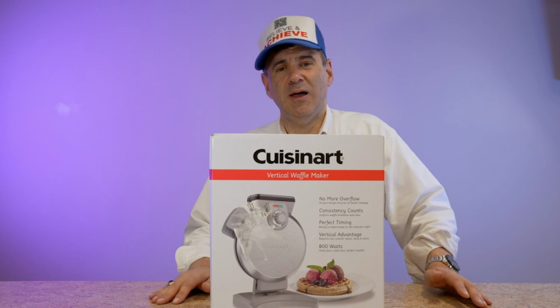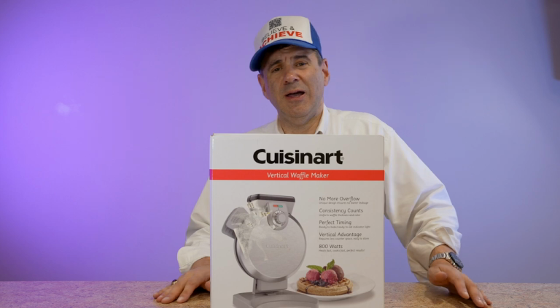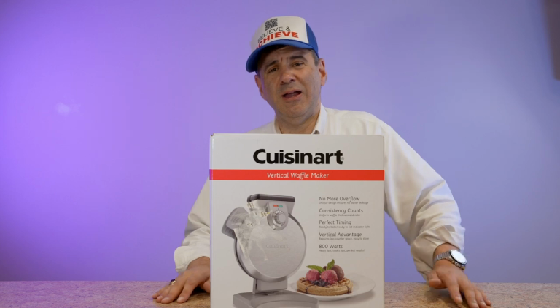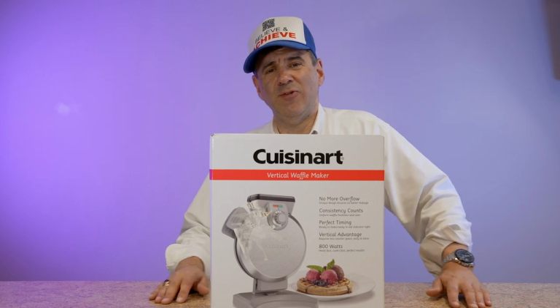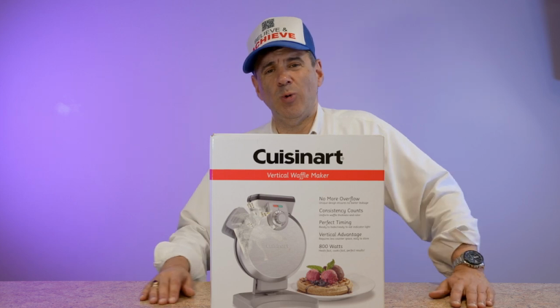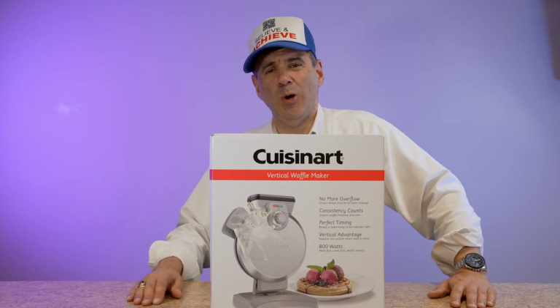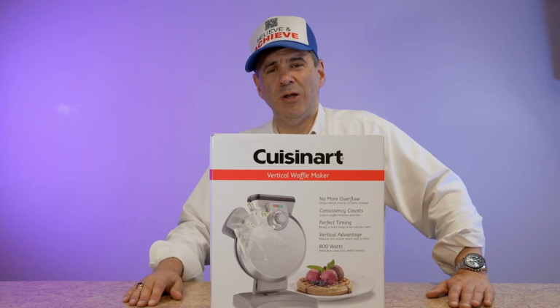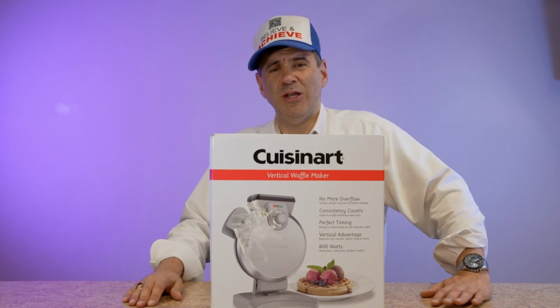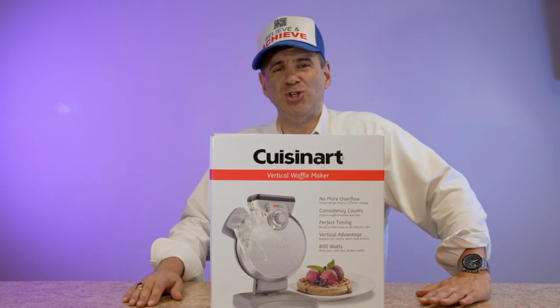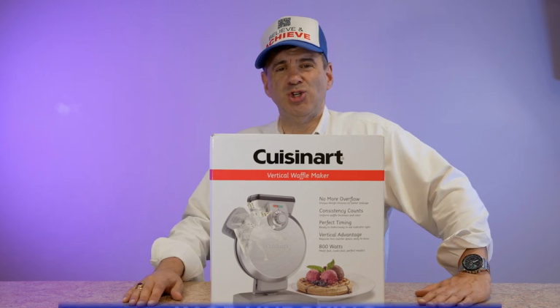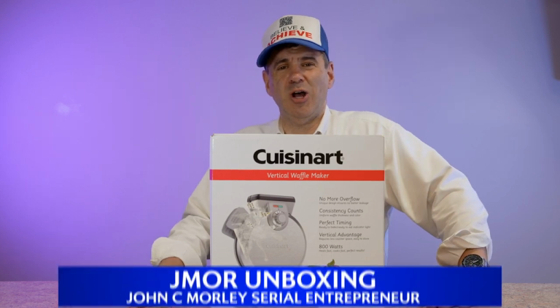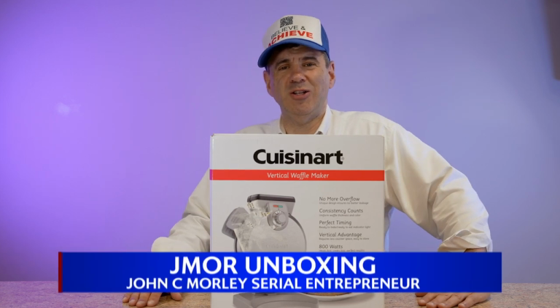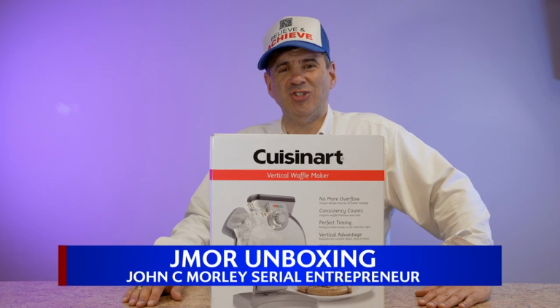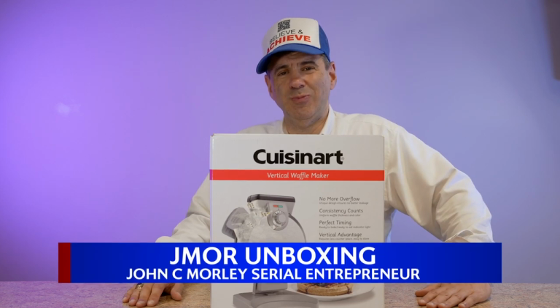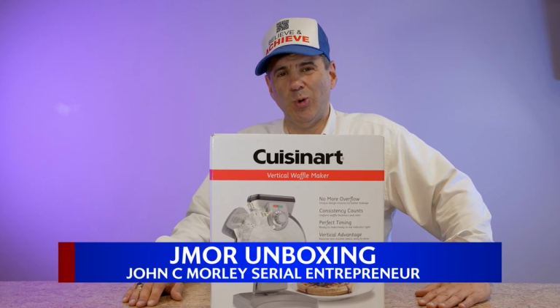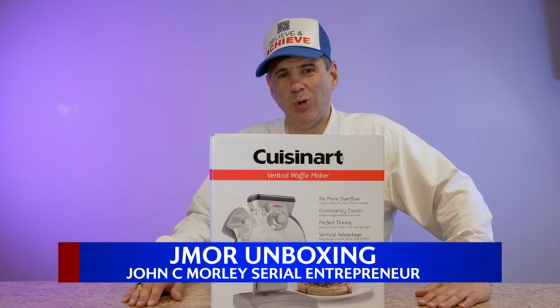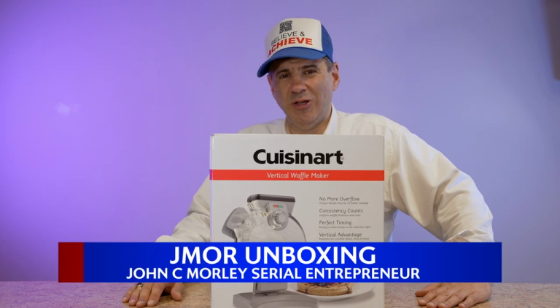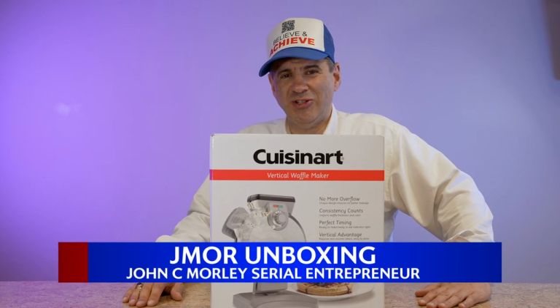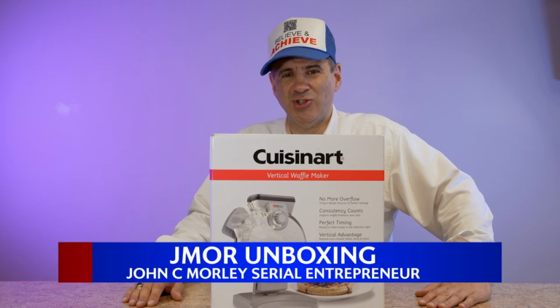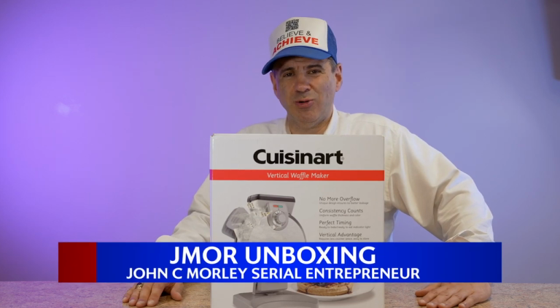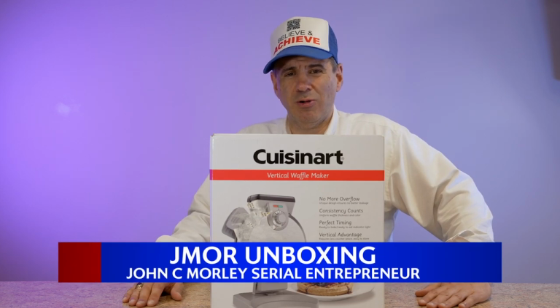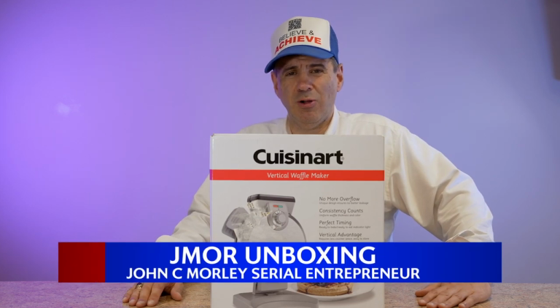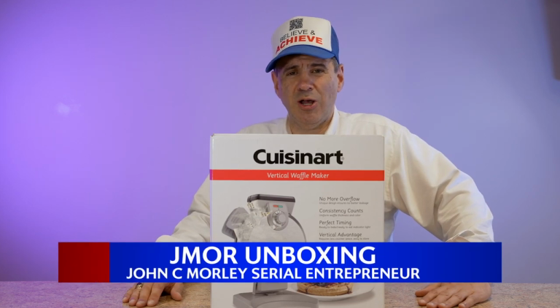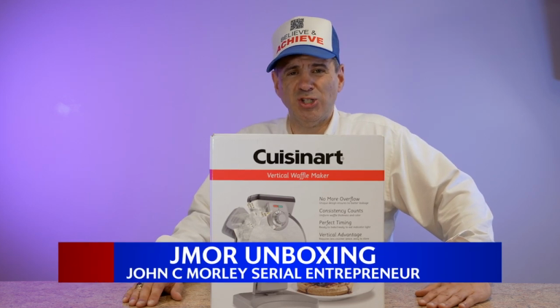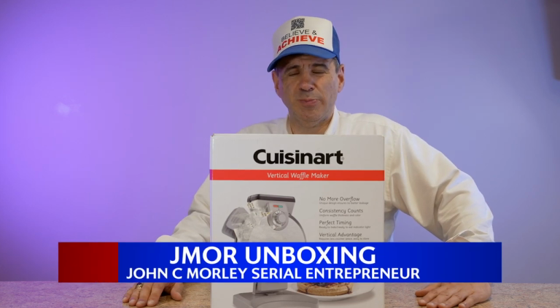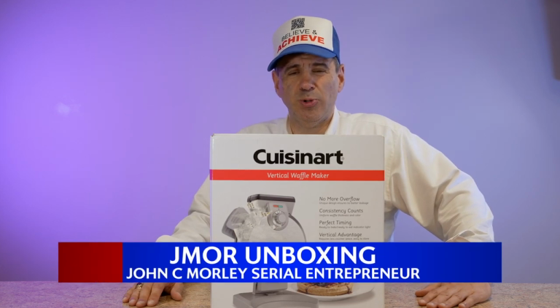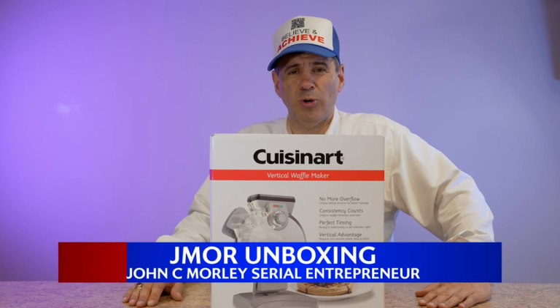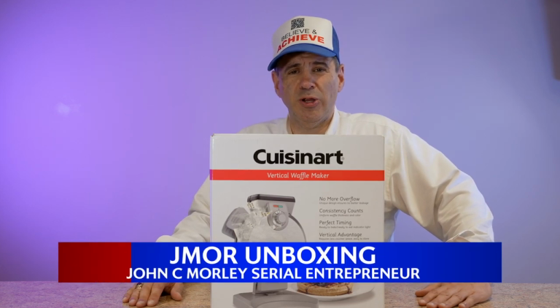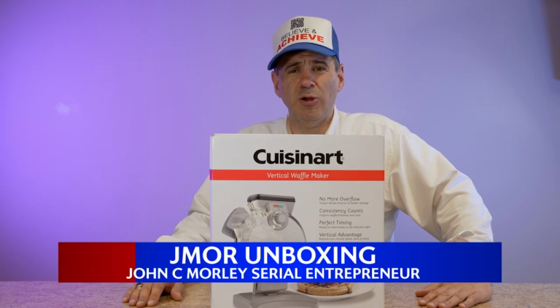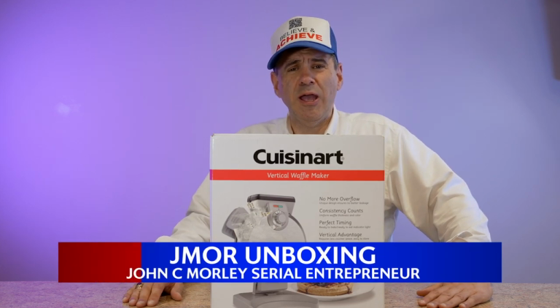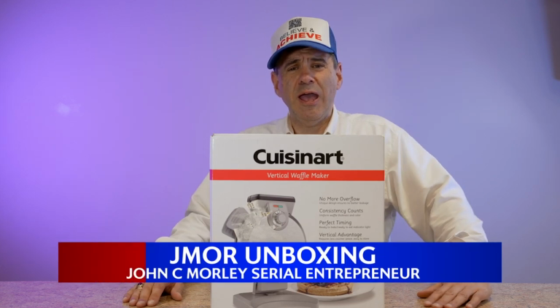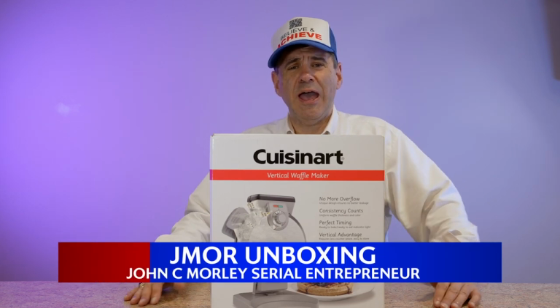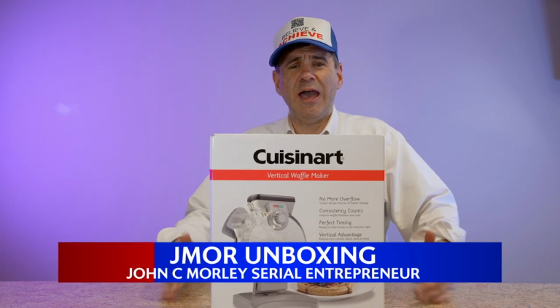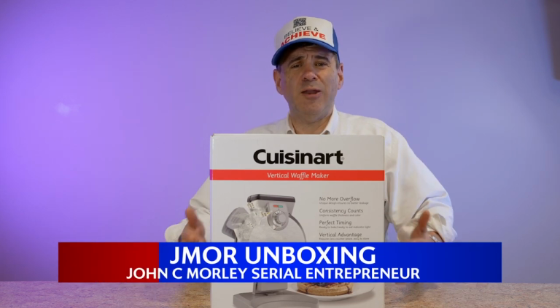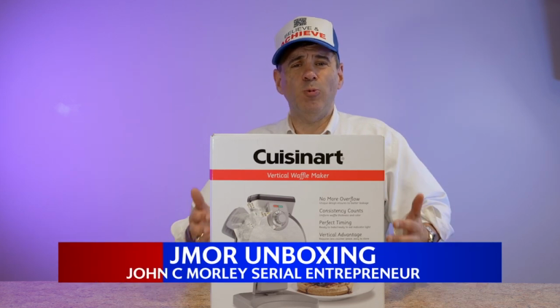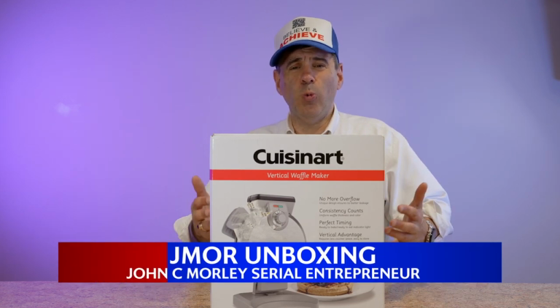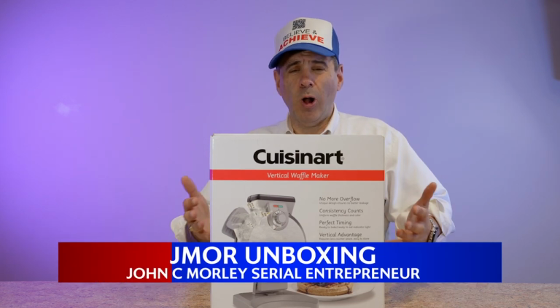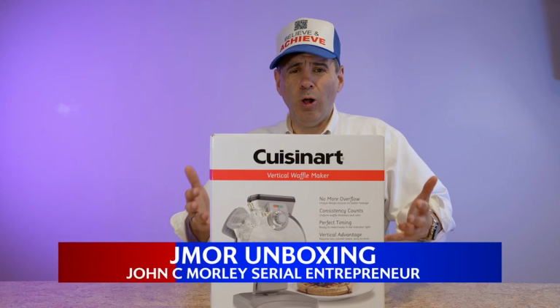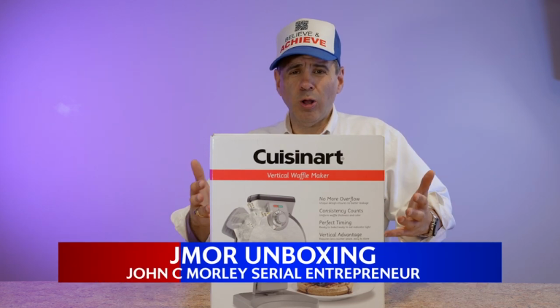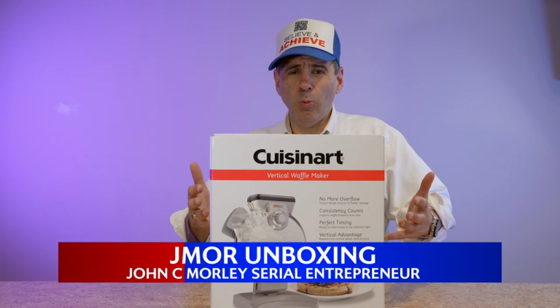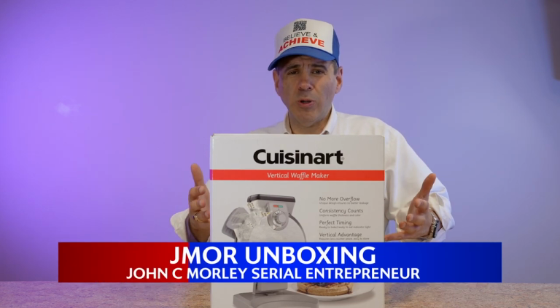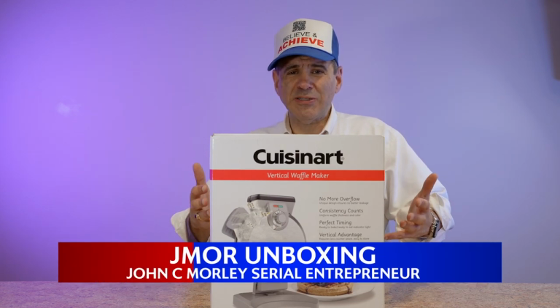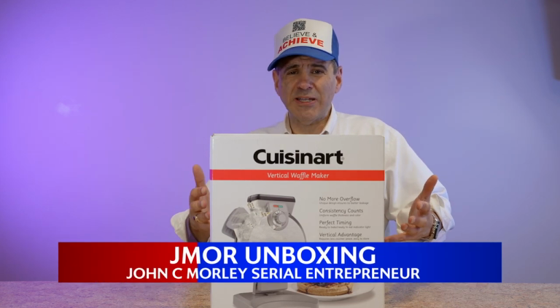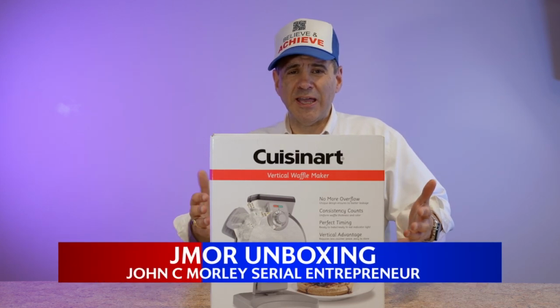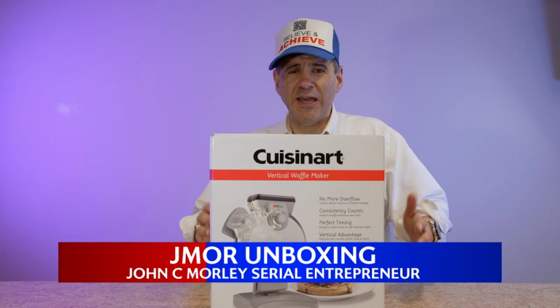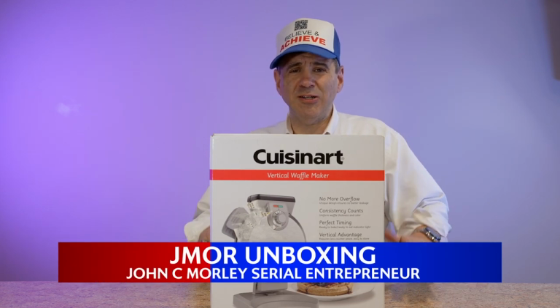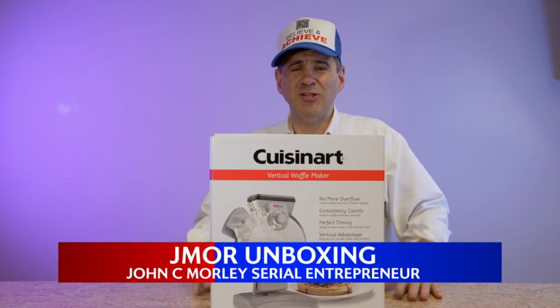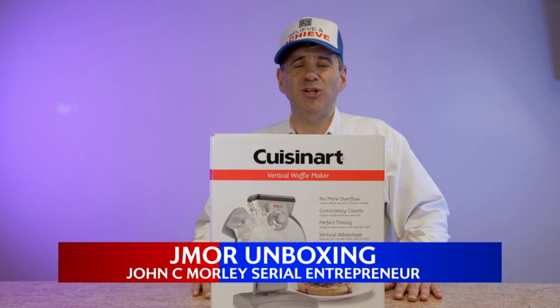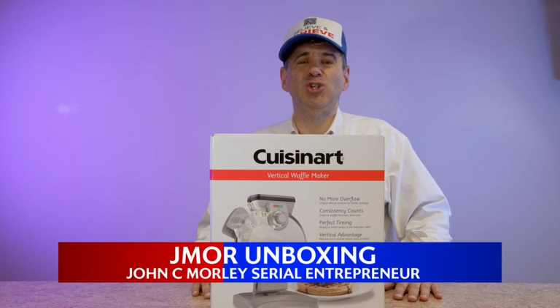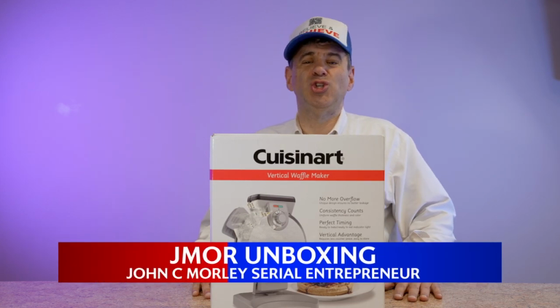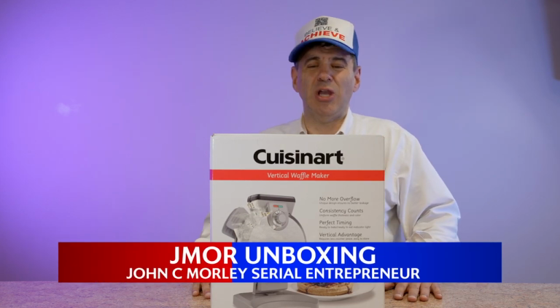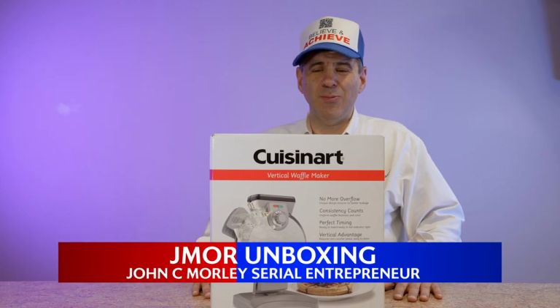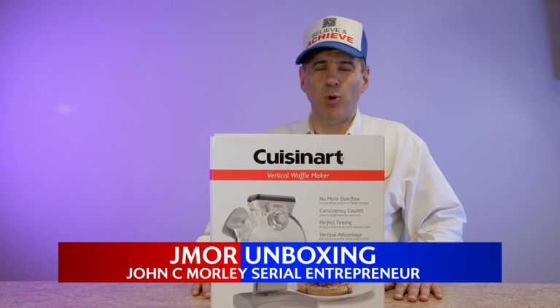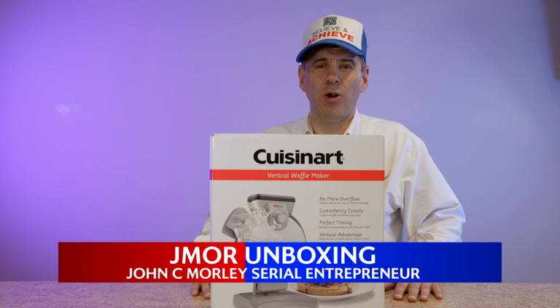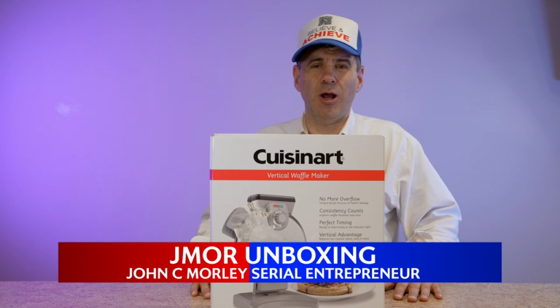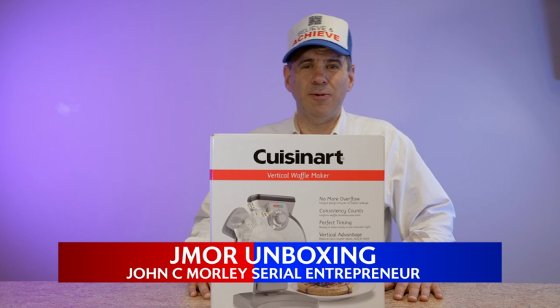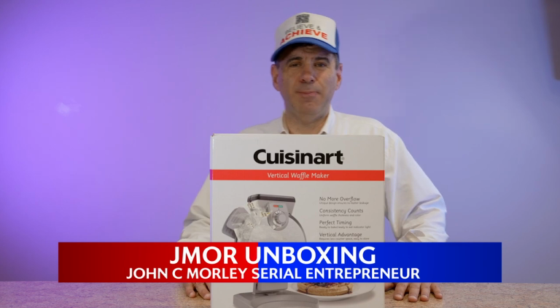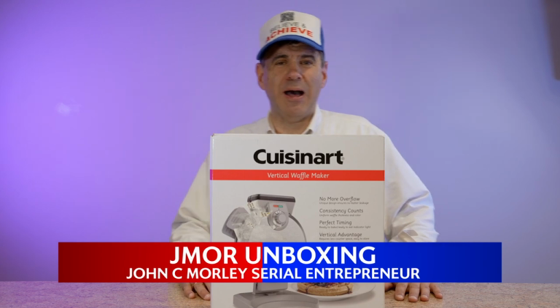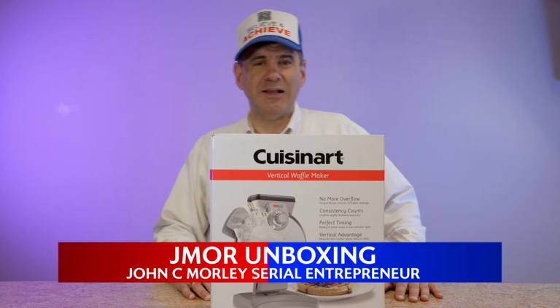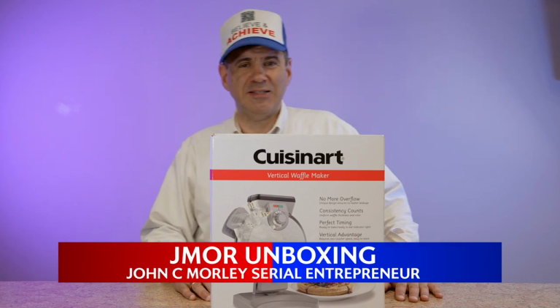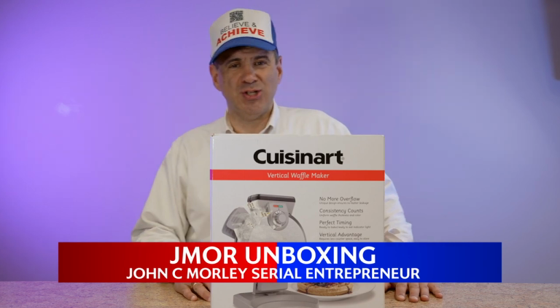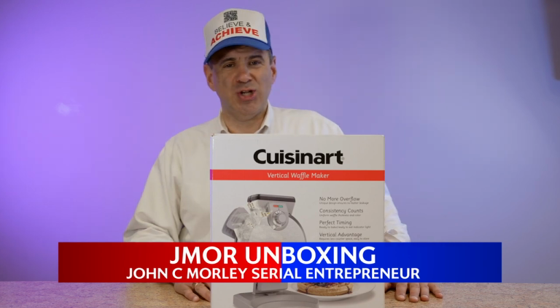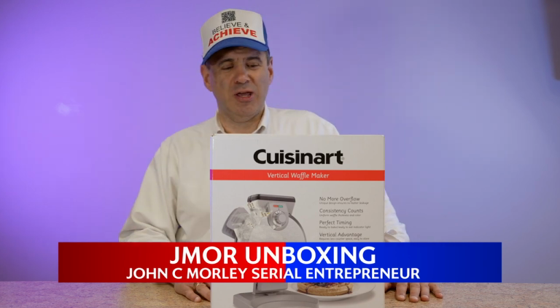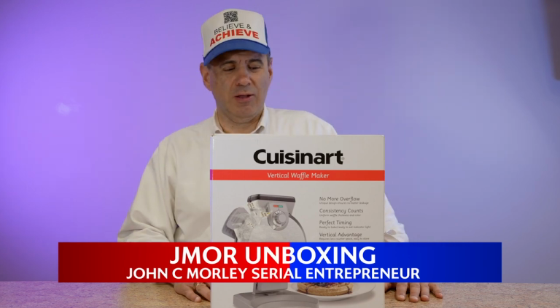Hi everyone, it's John C. Morley, Serial Entrepreneur here, and welcome once again to the Jaymore Unboxing Channel.